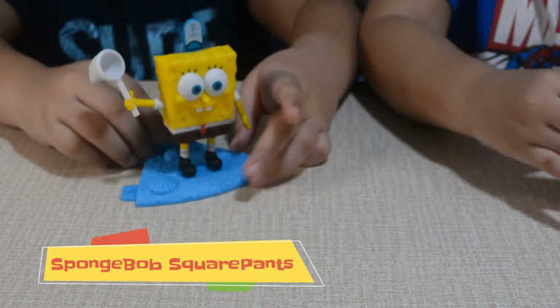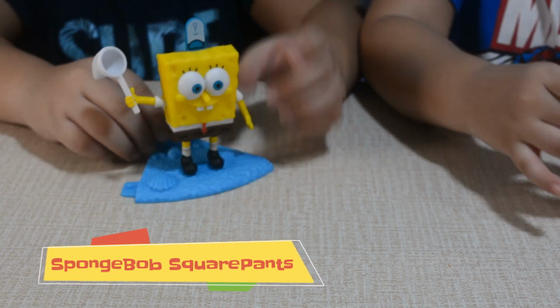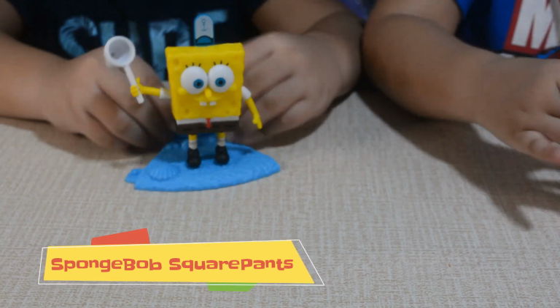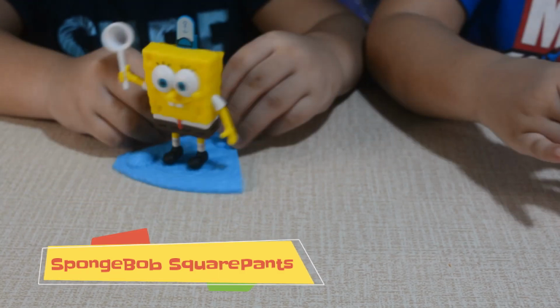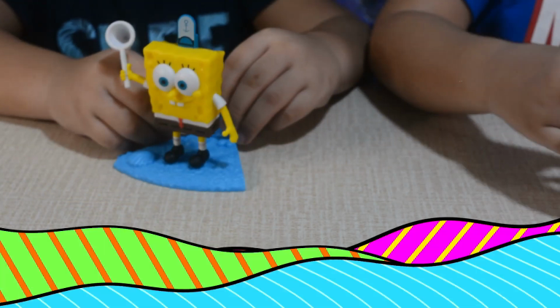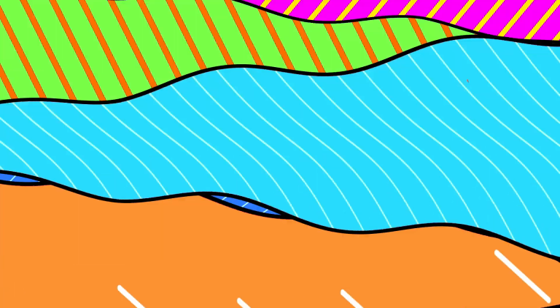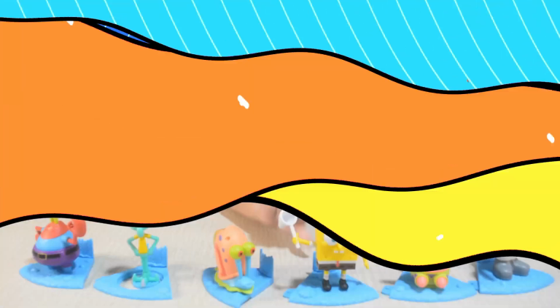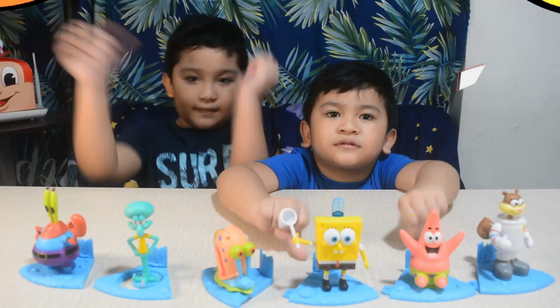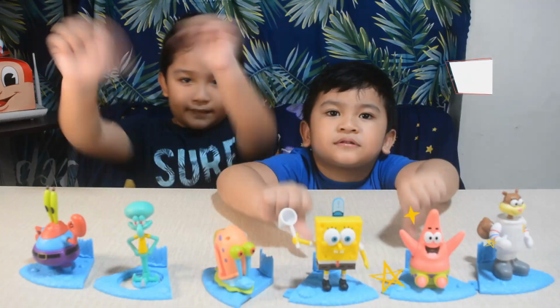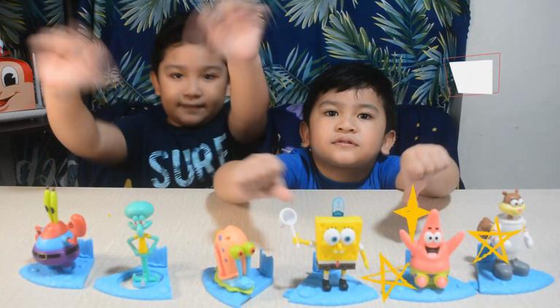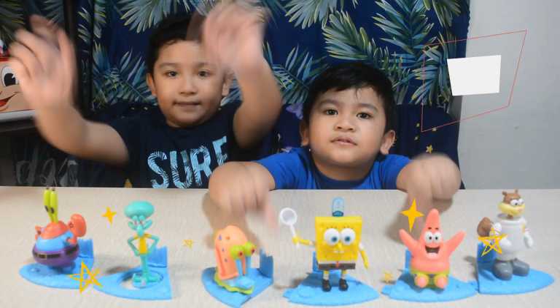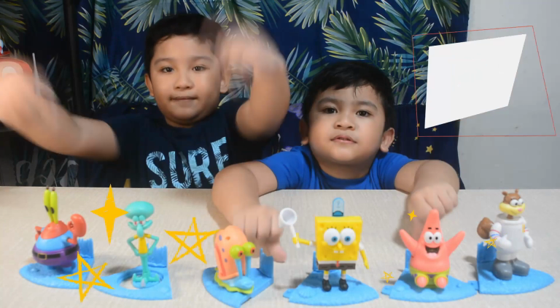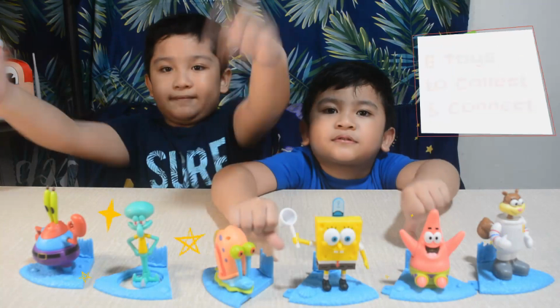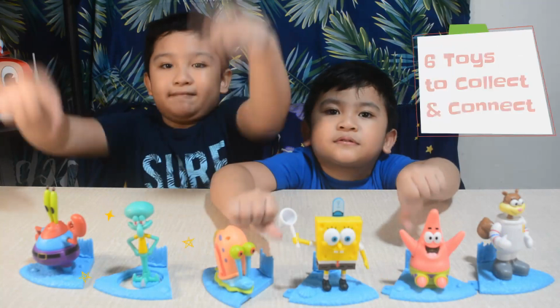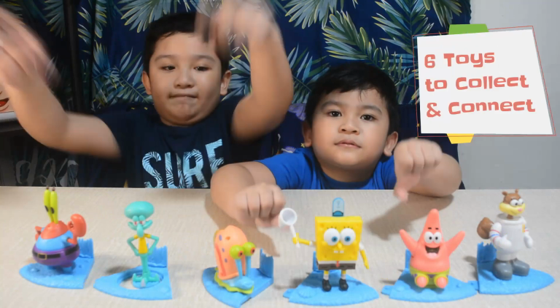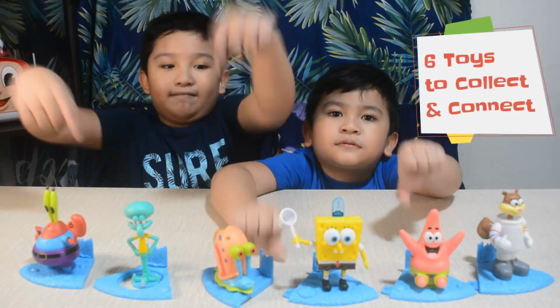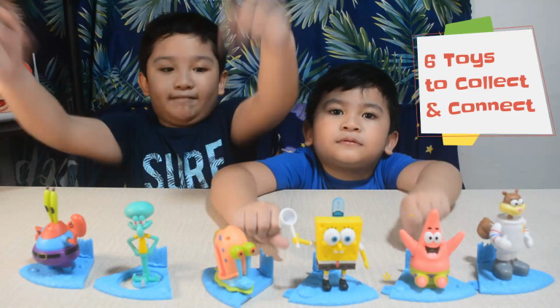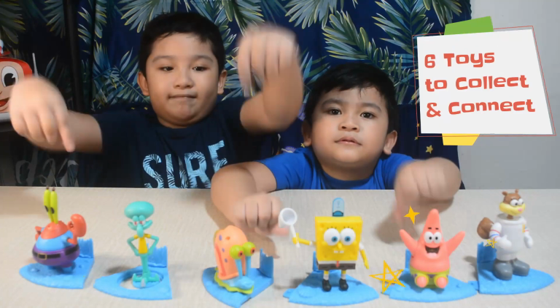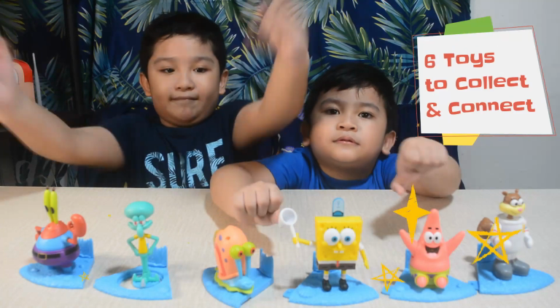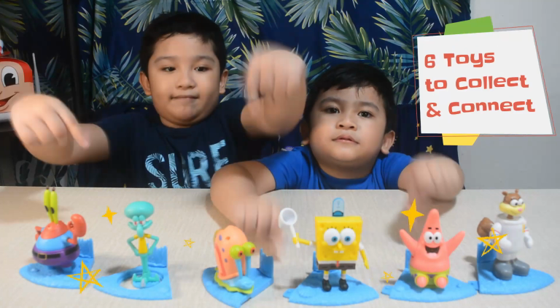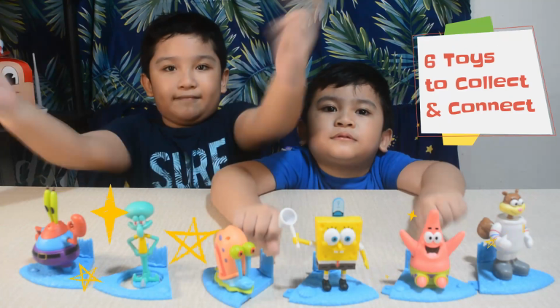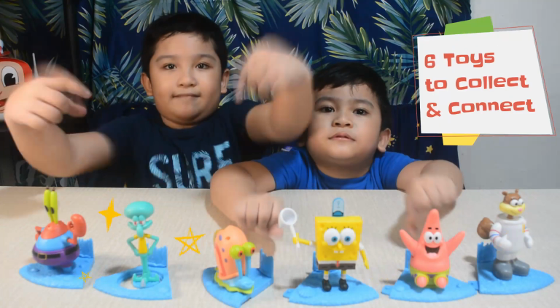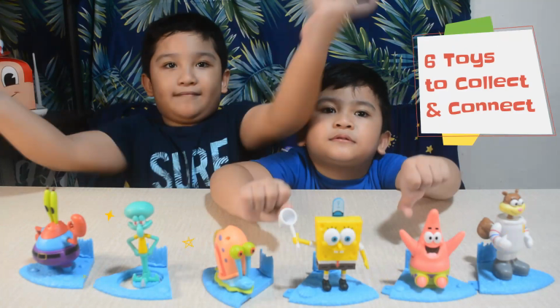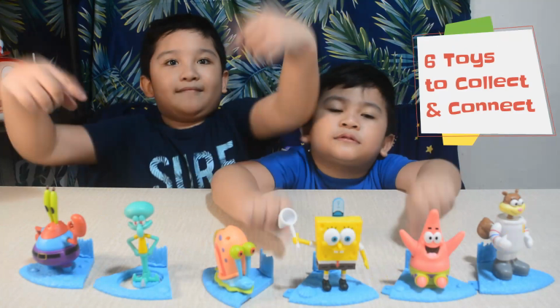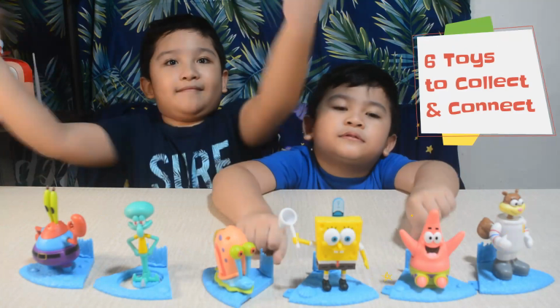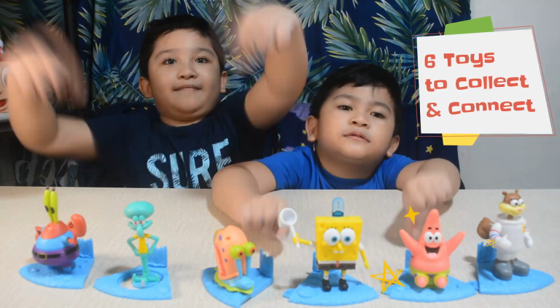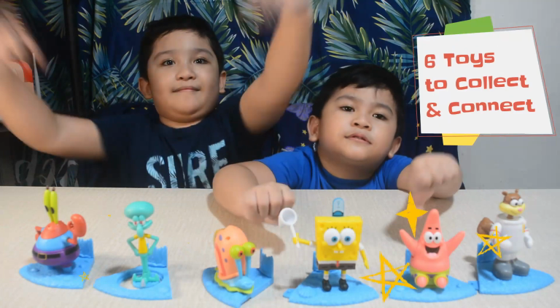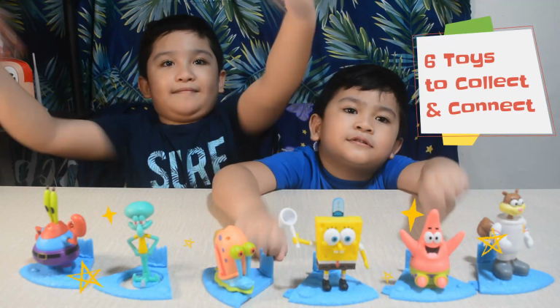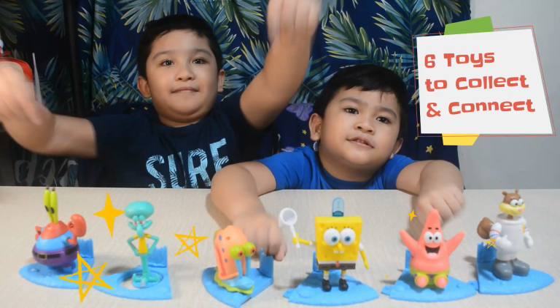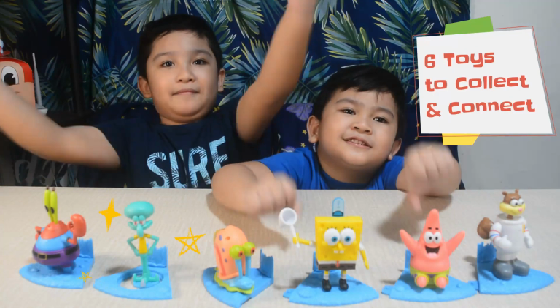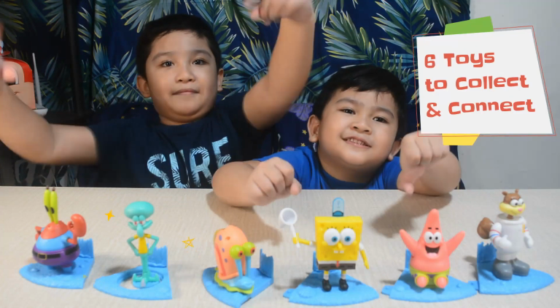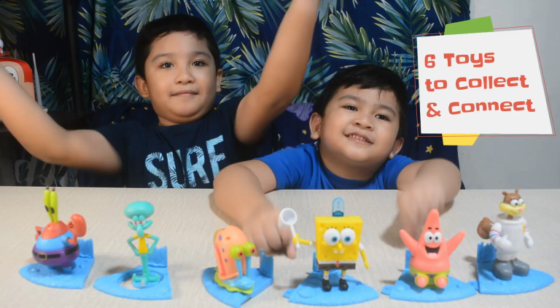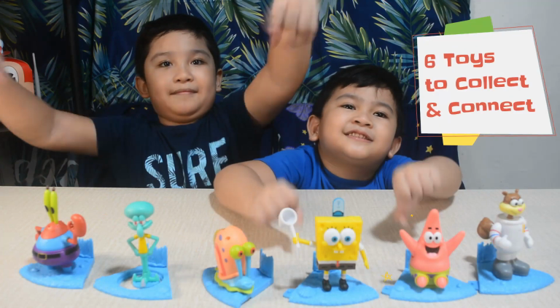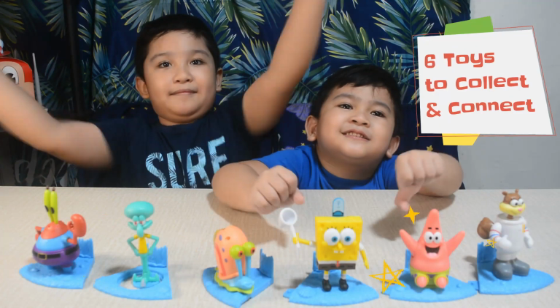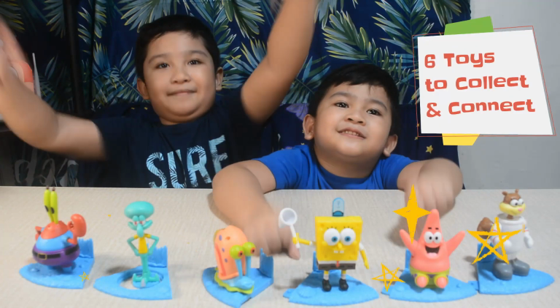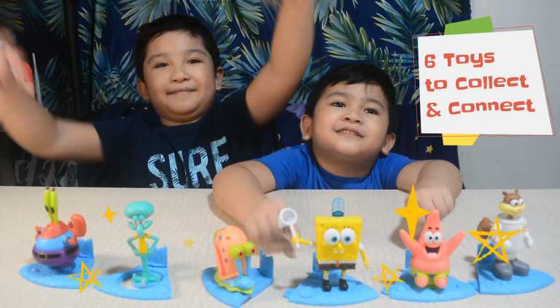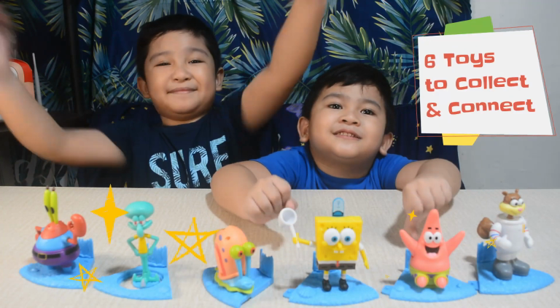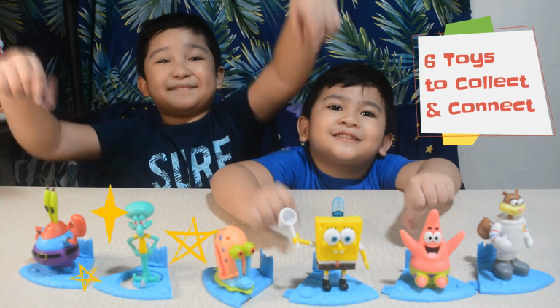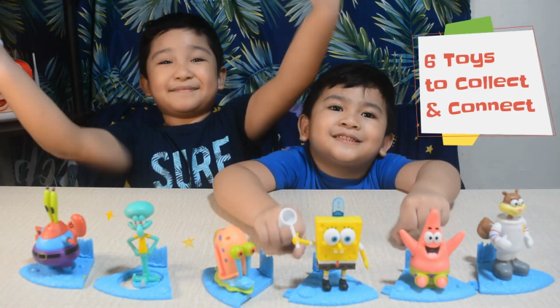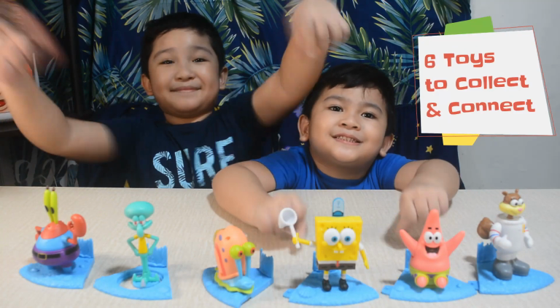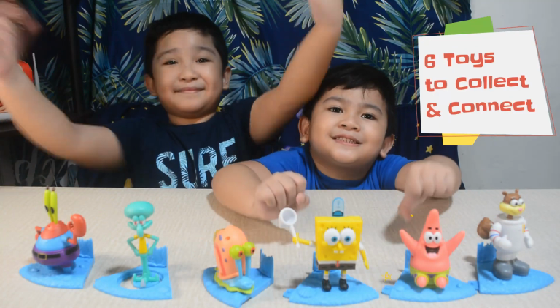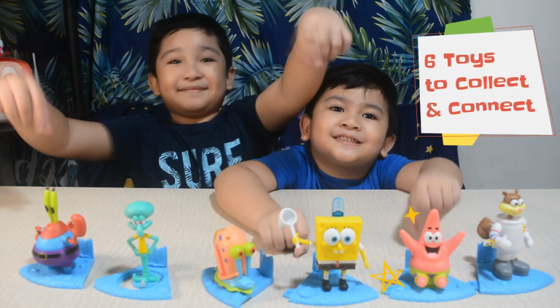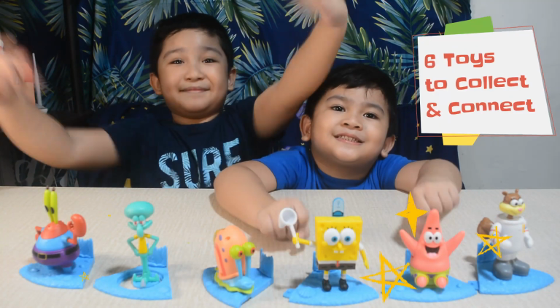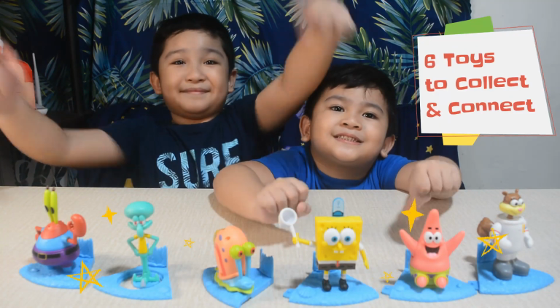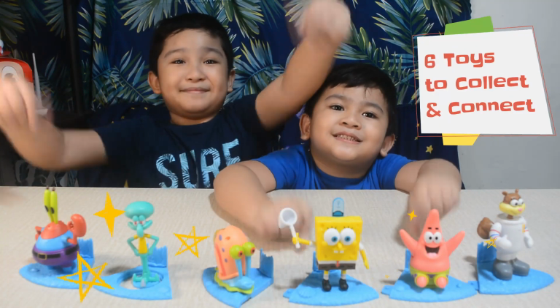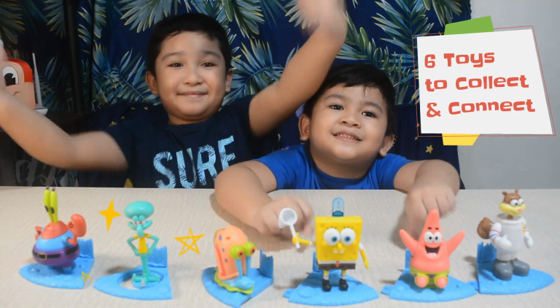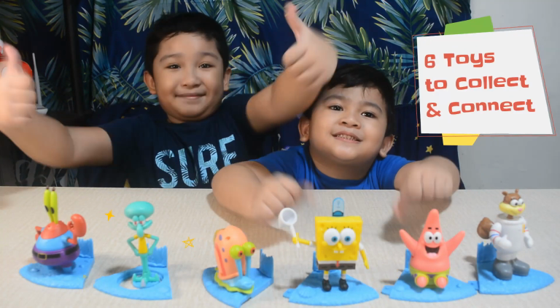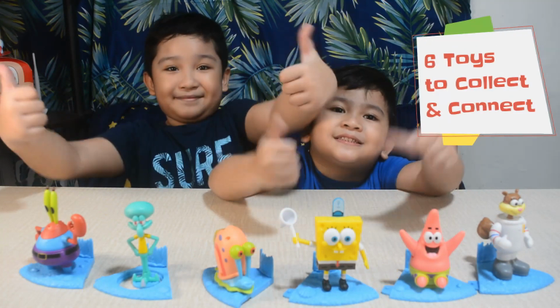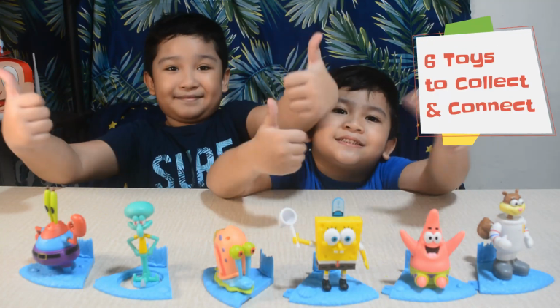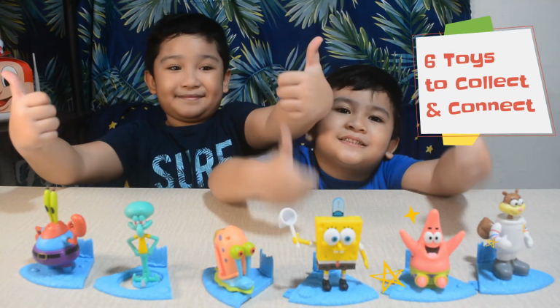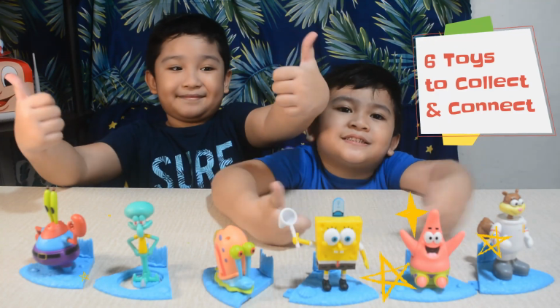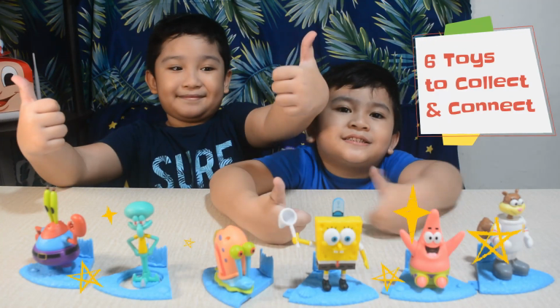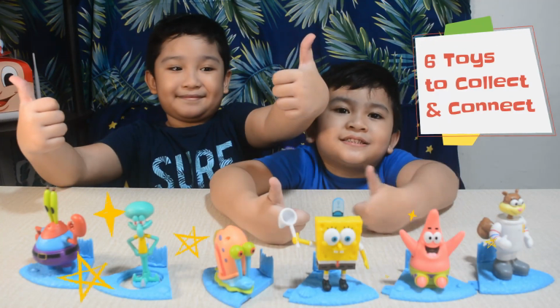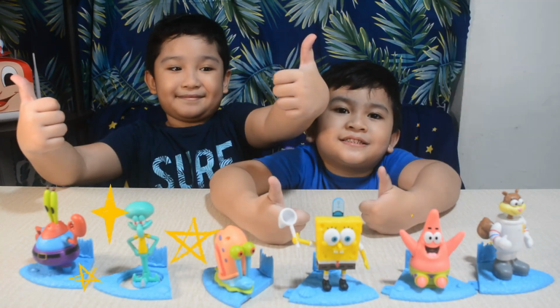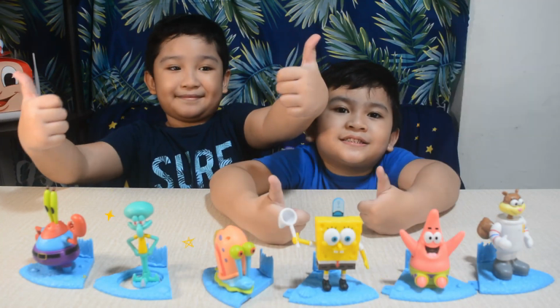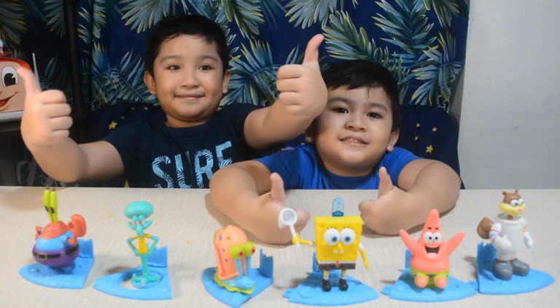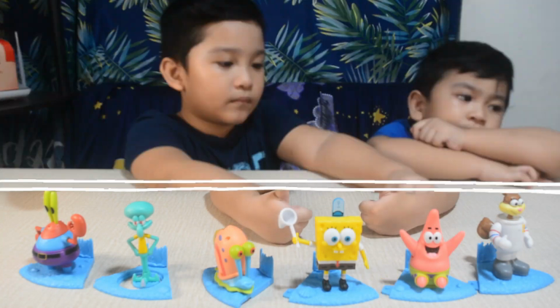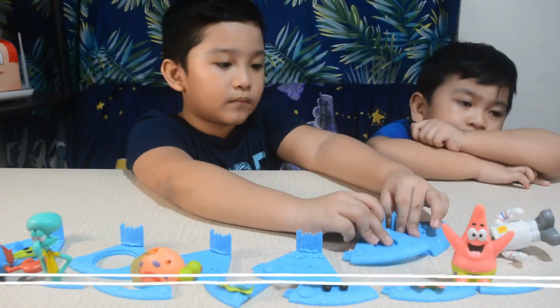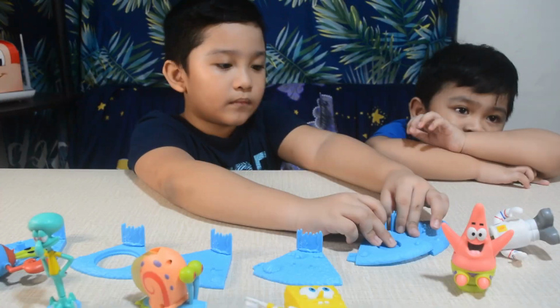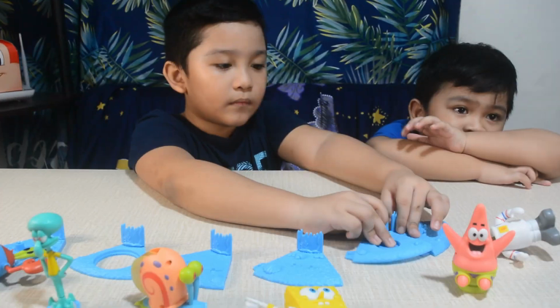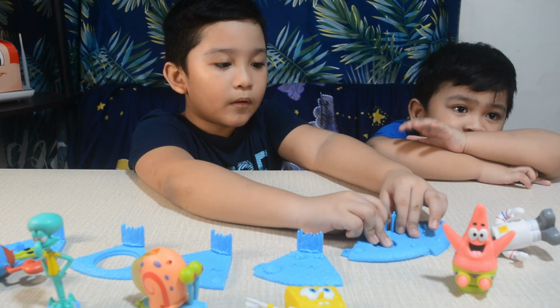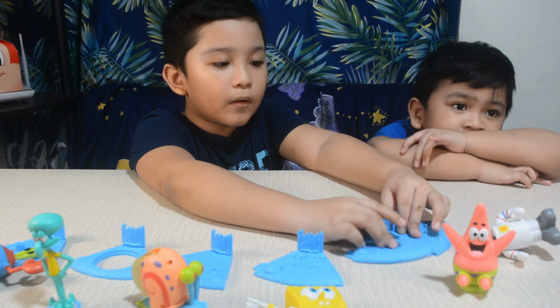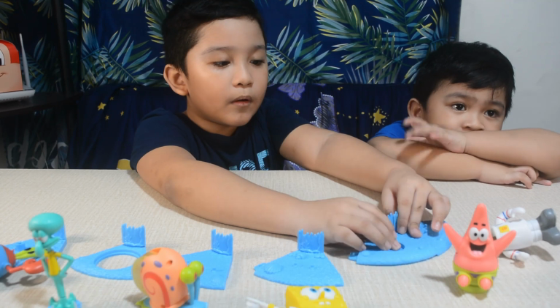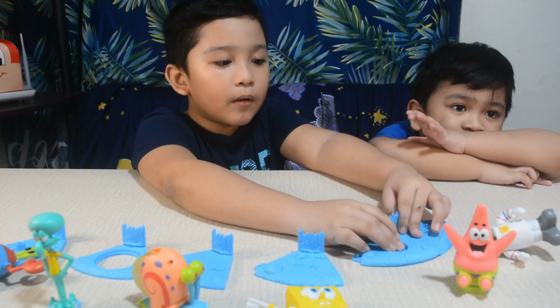Six toys to collect and connect from the background — make it up!